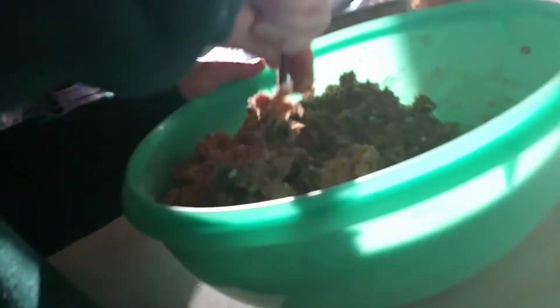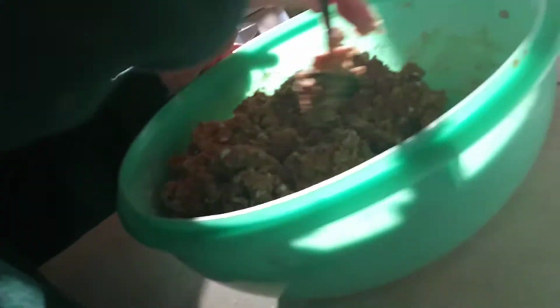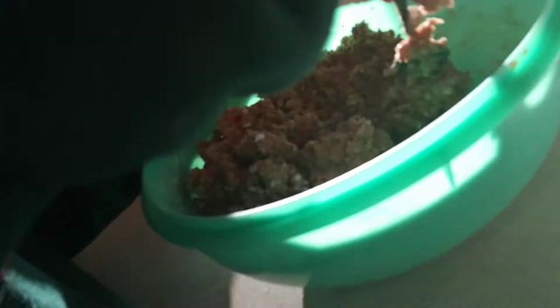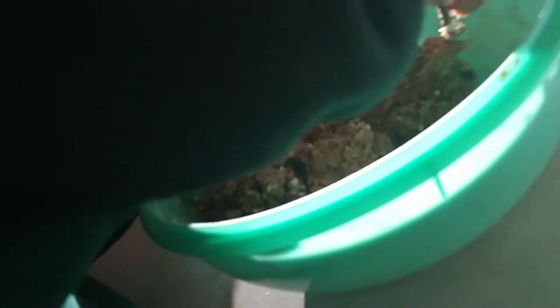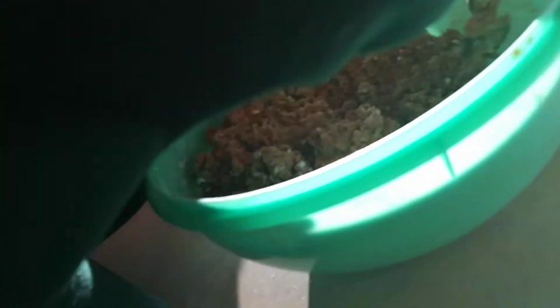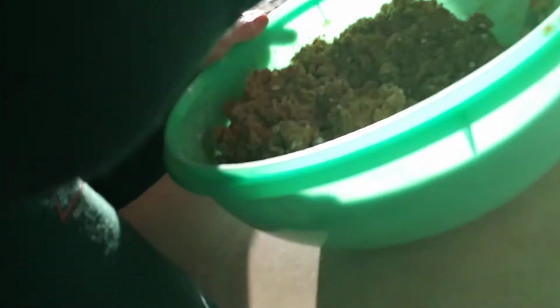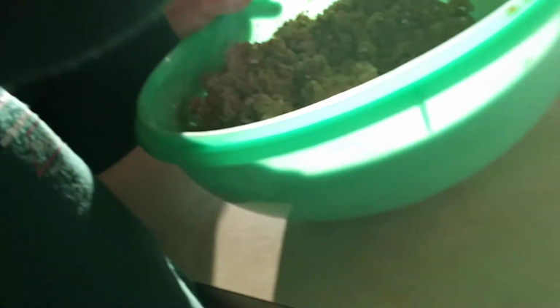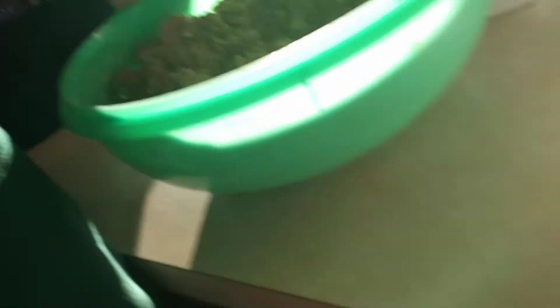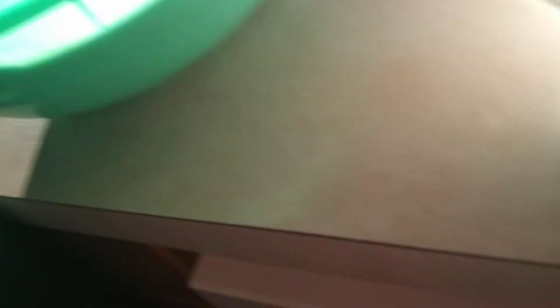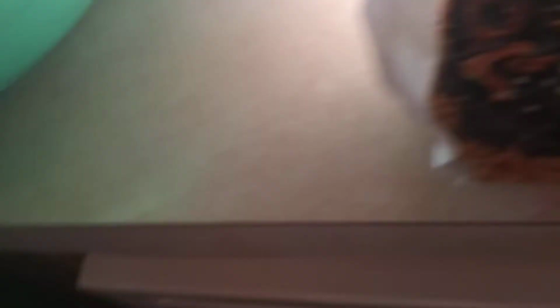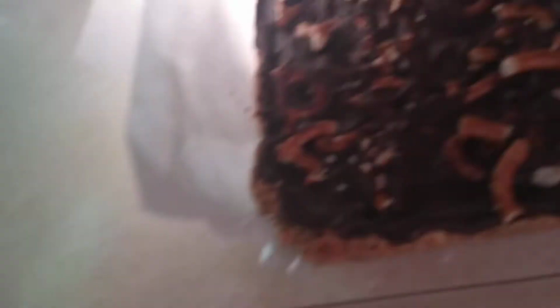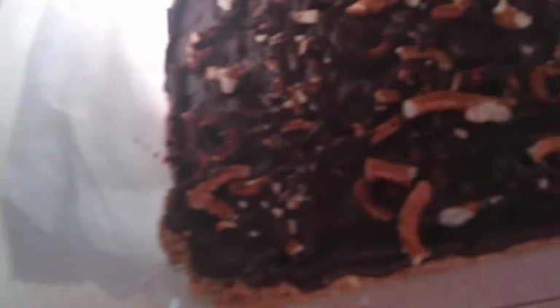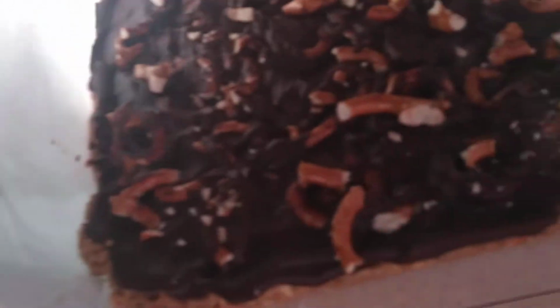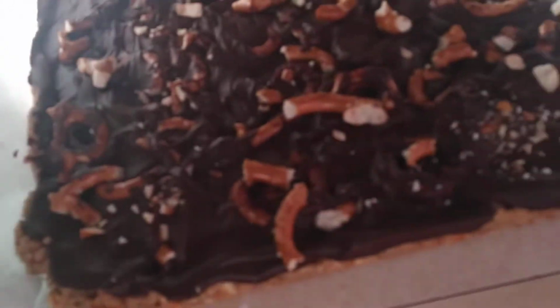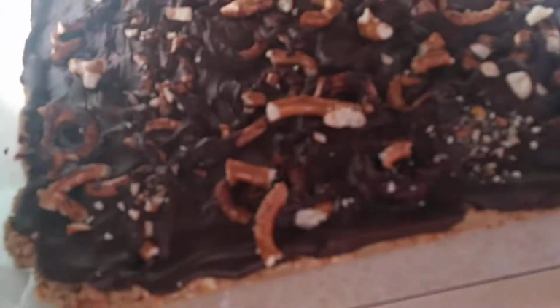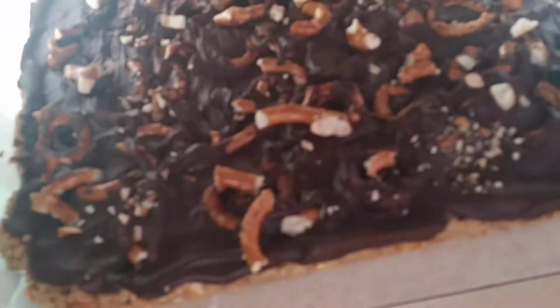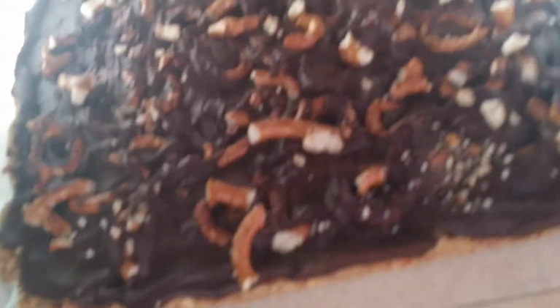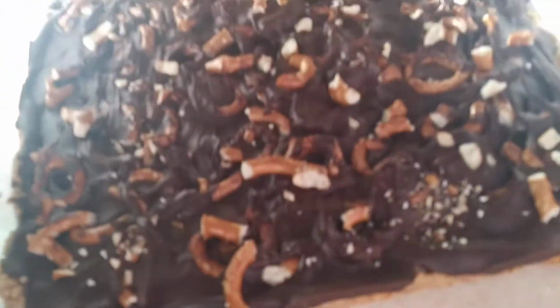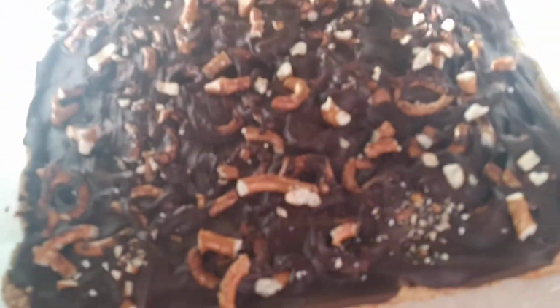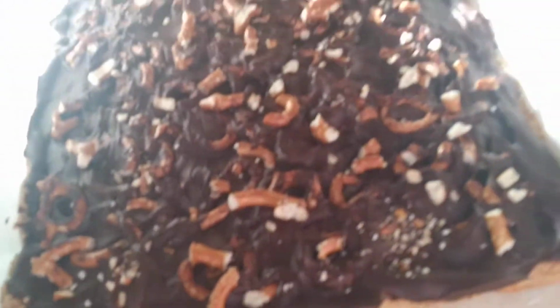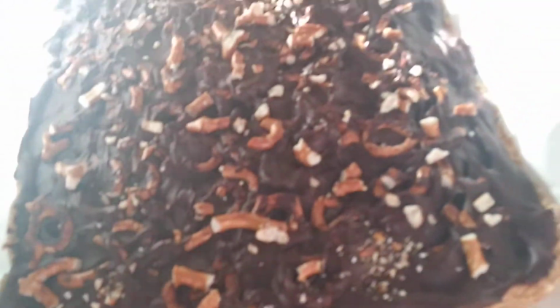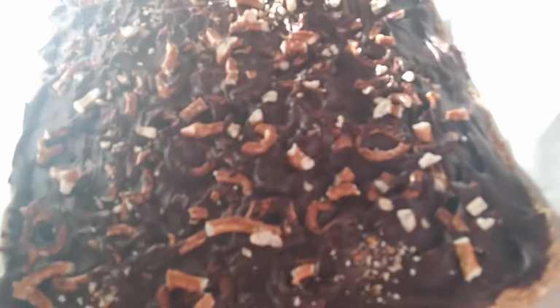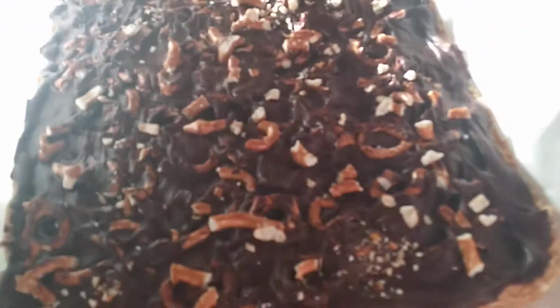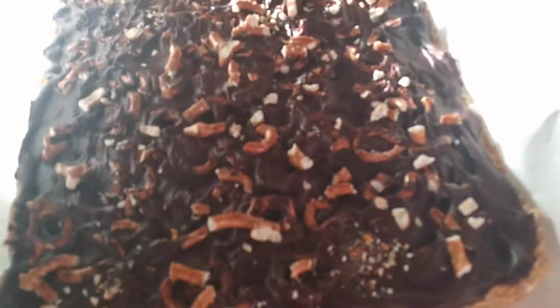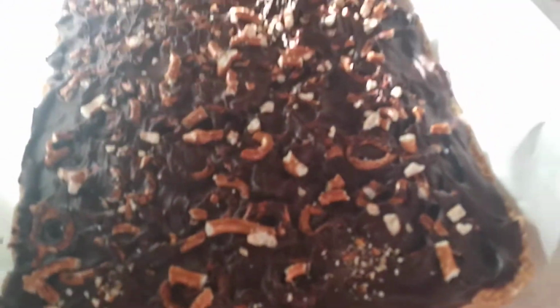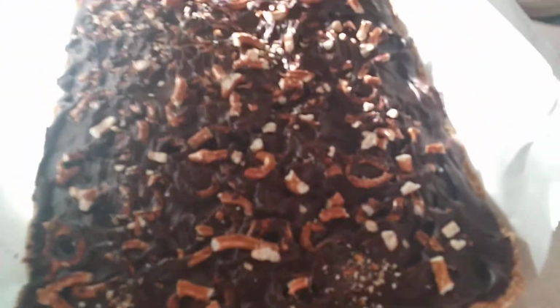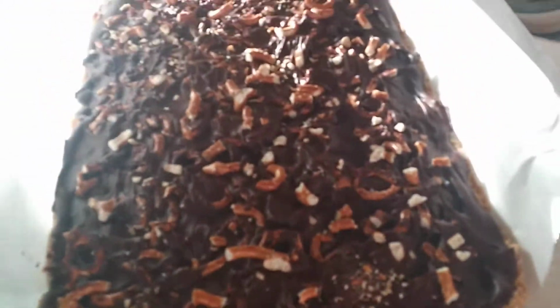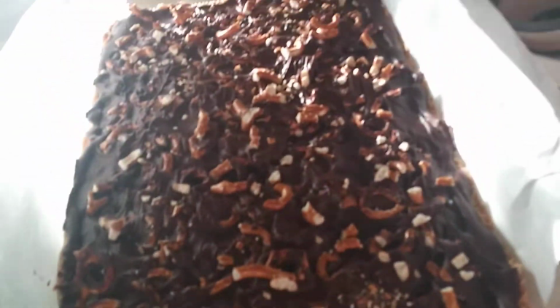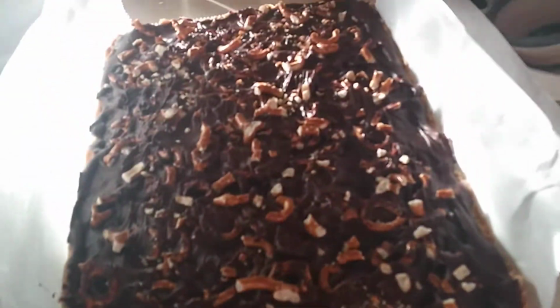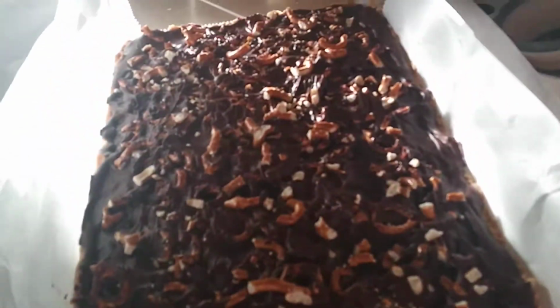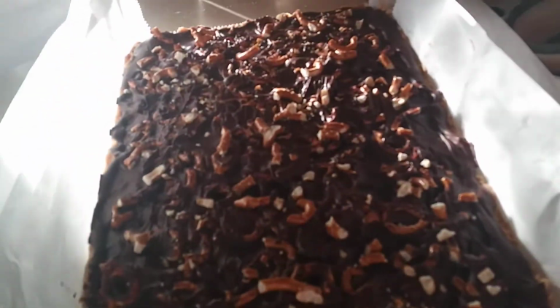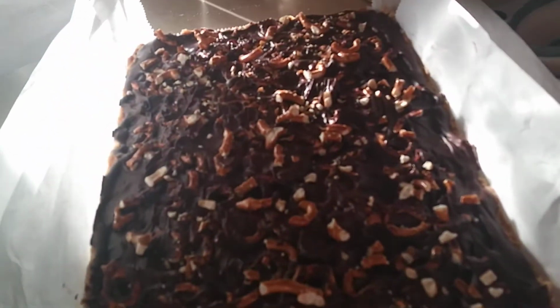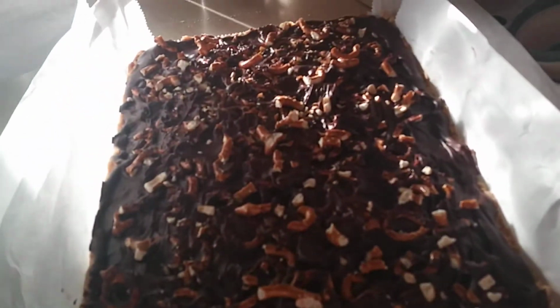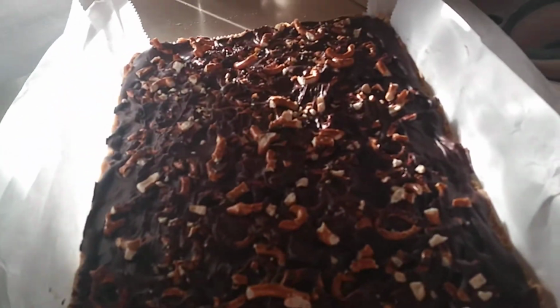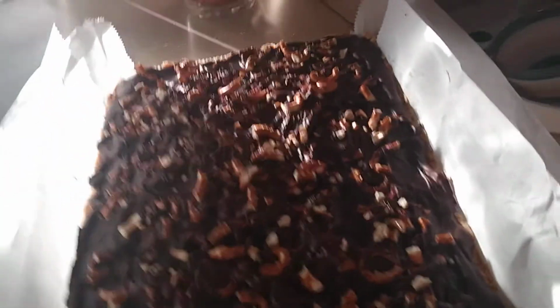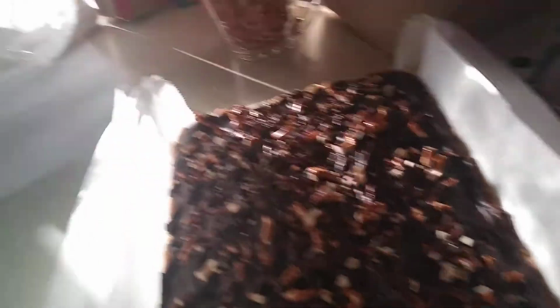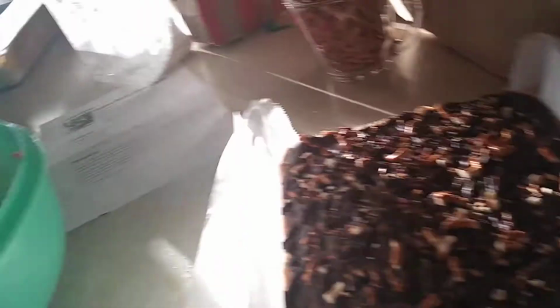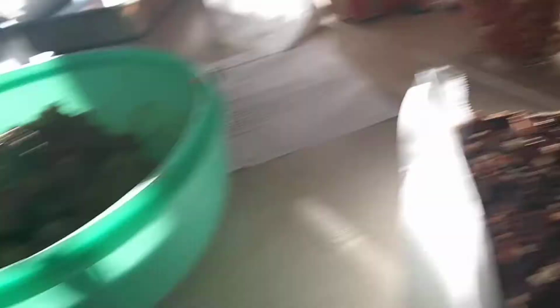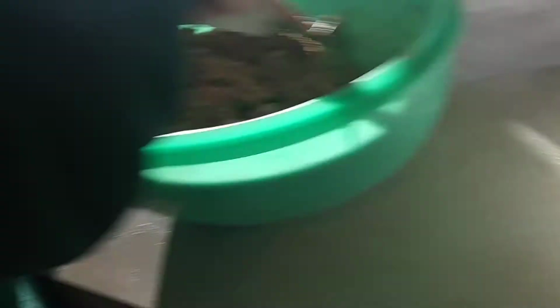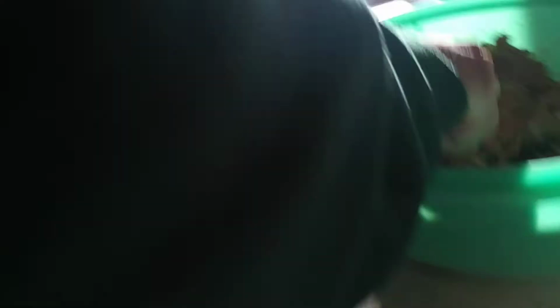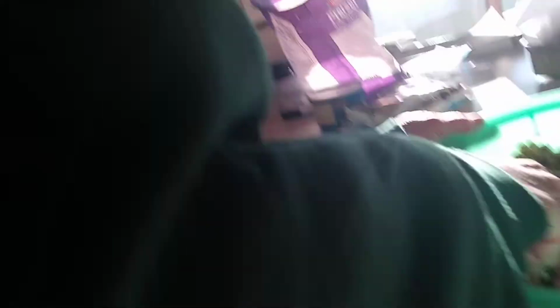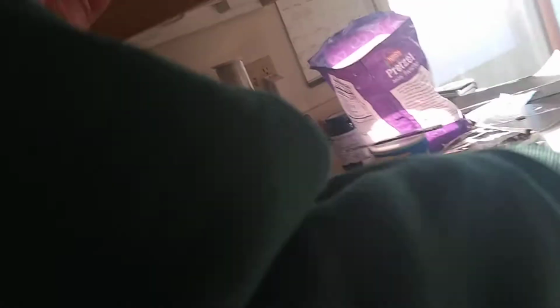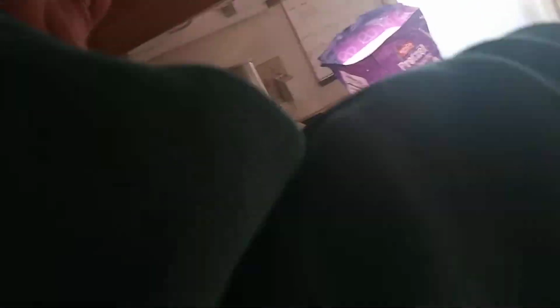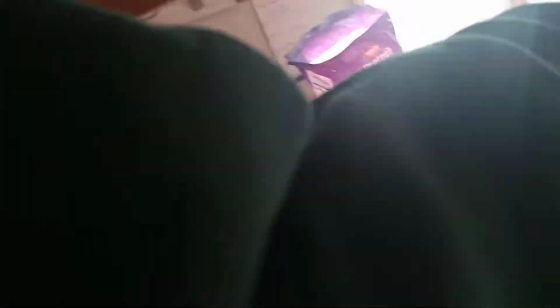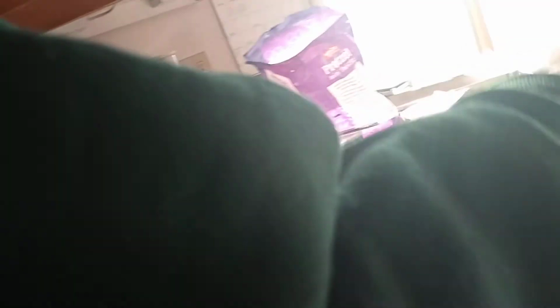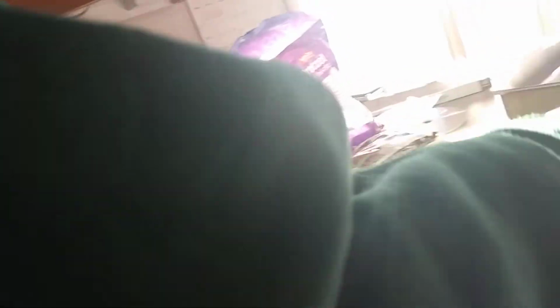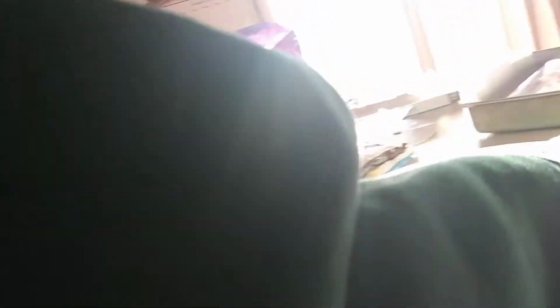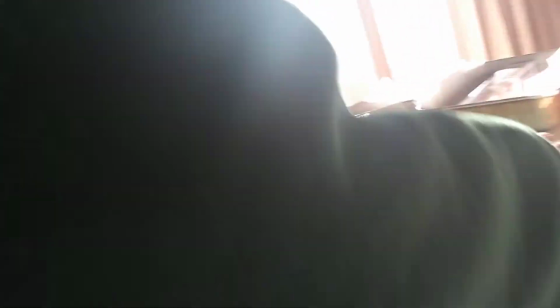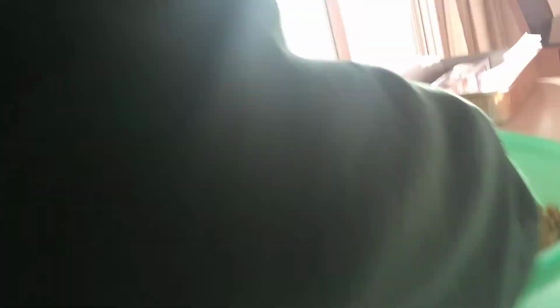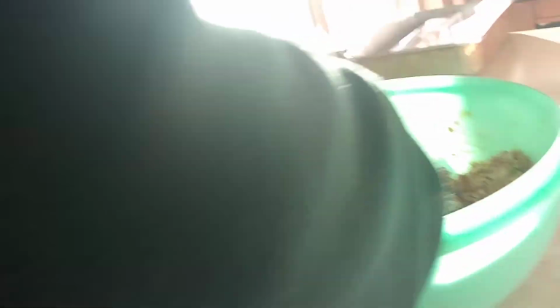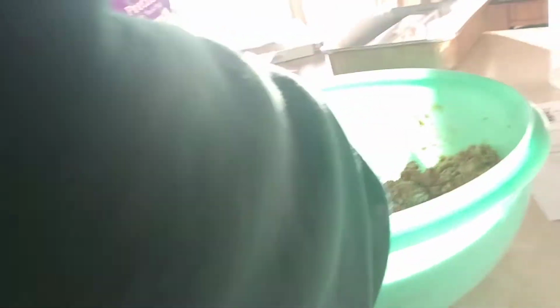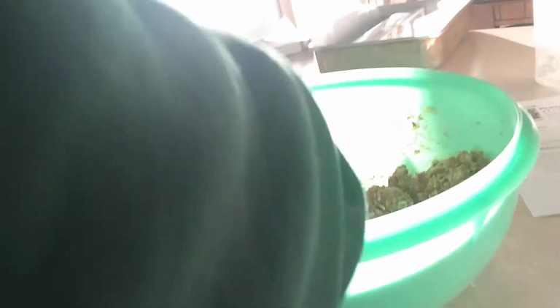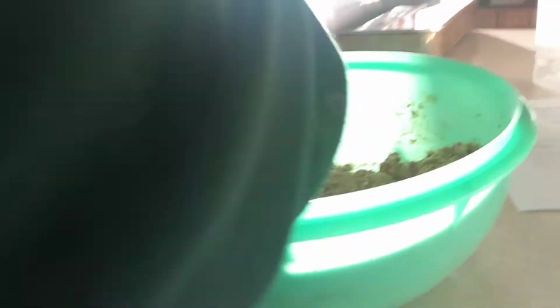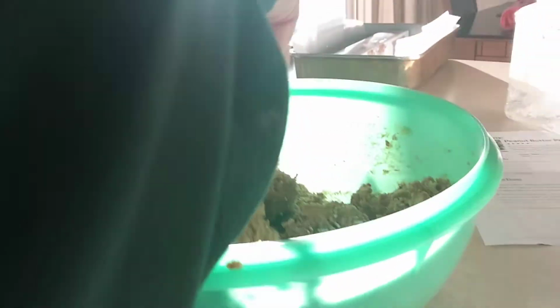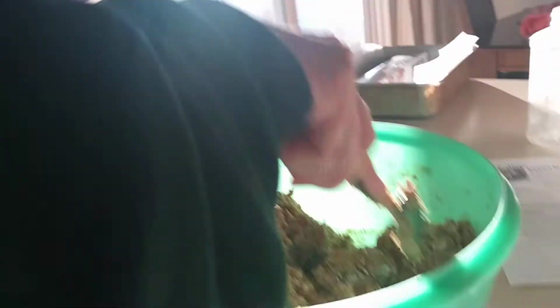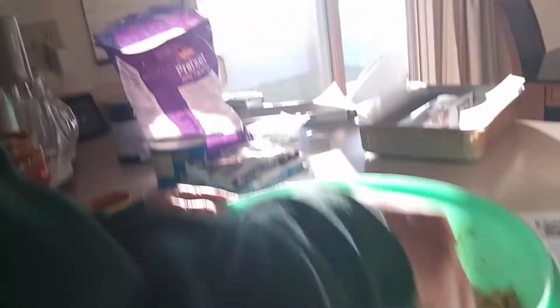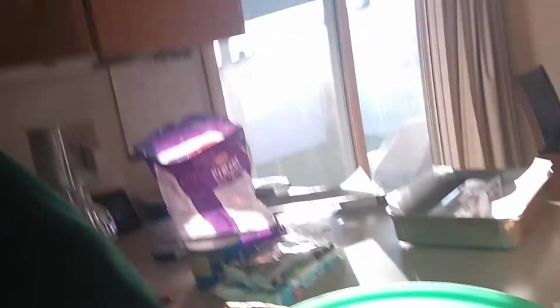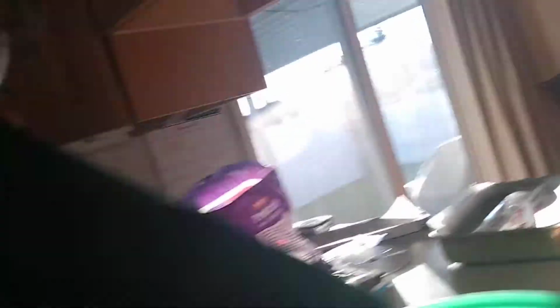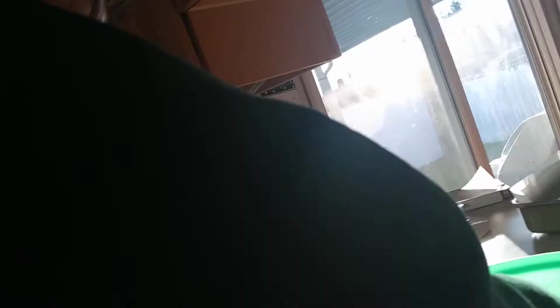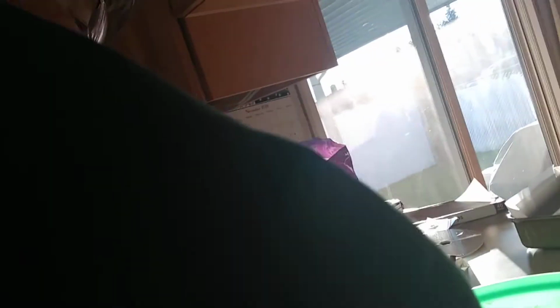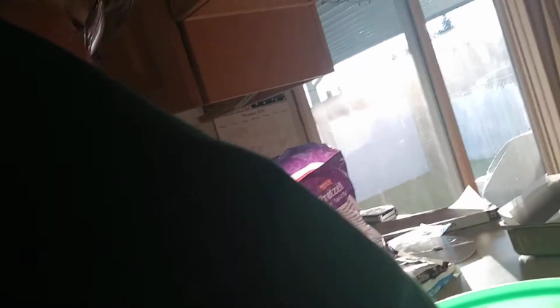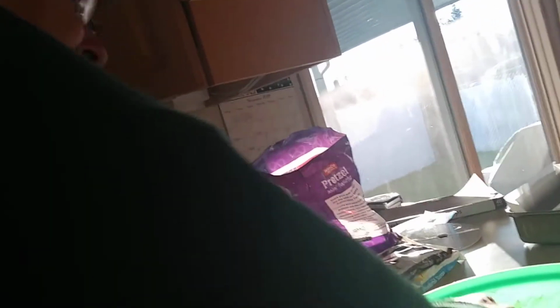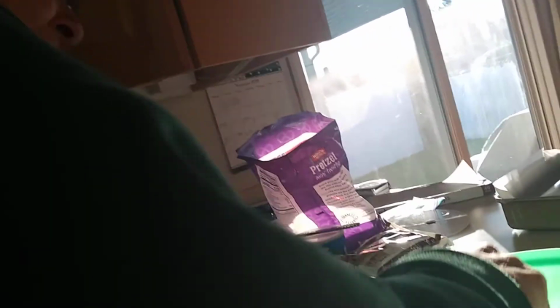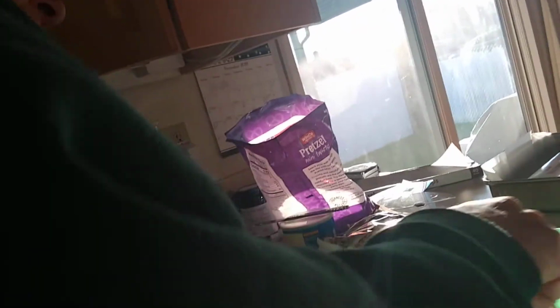I really want to have a bite of this, but I have to be patient, because I'm a good girl.